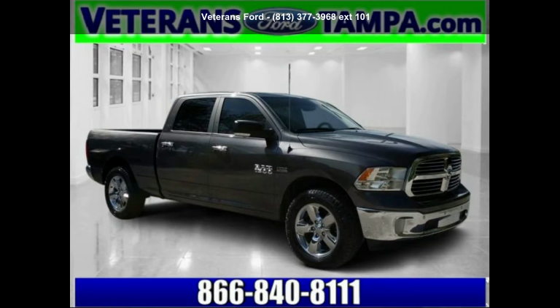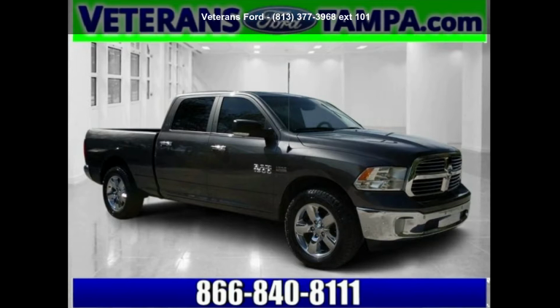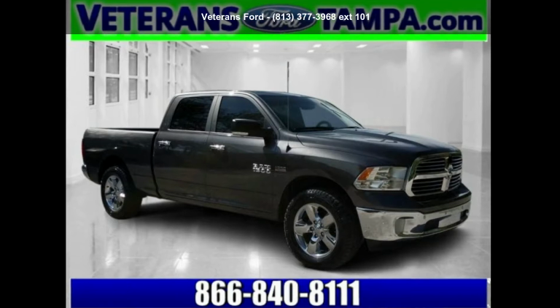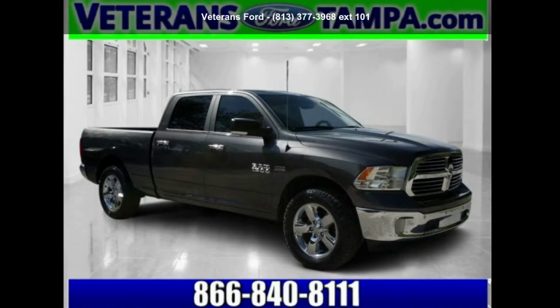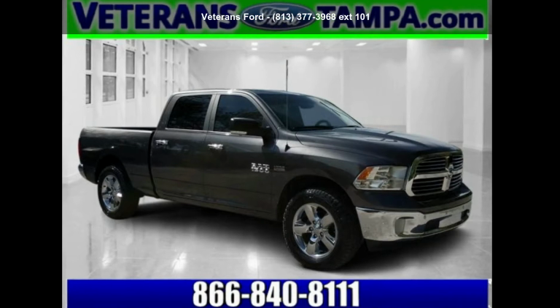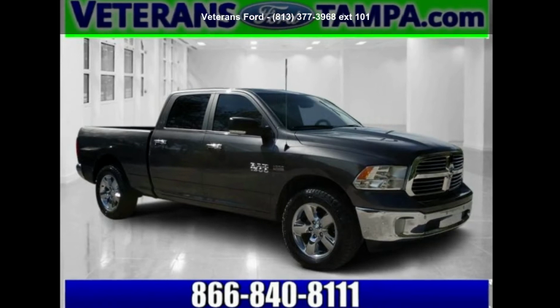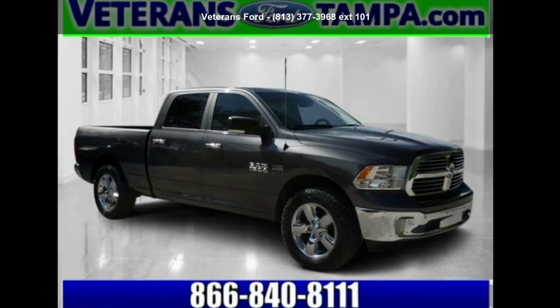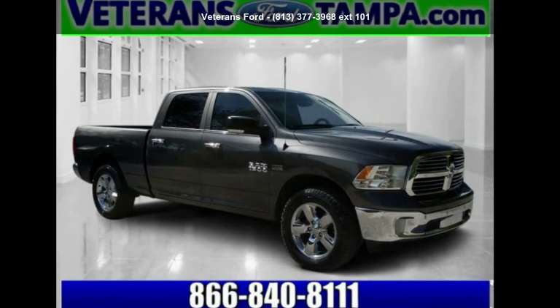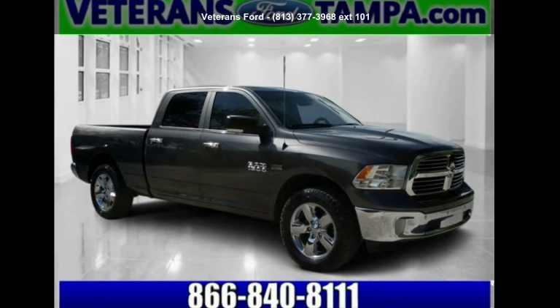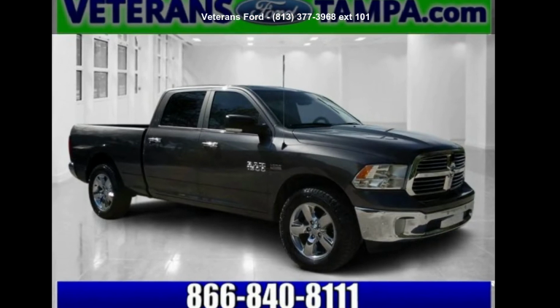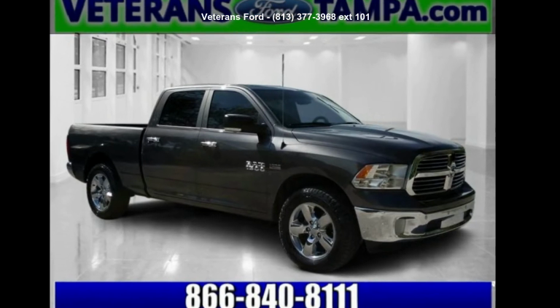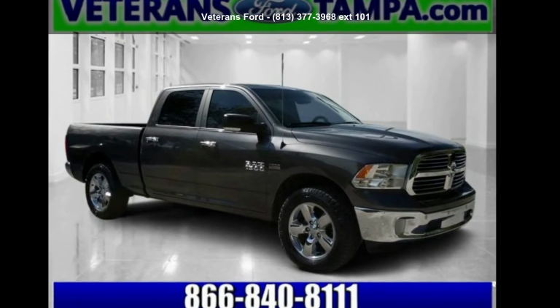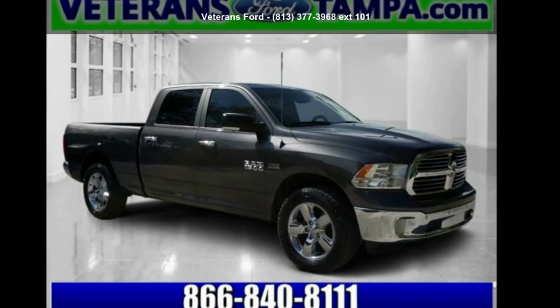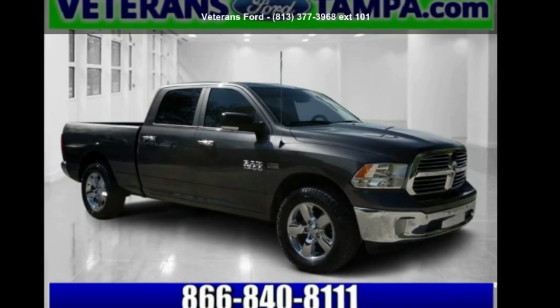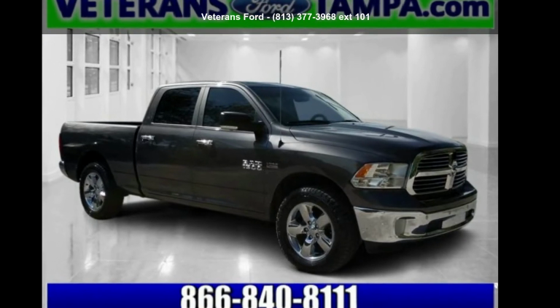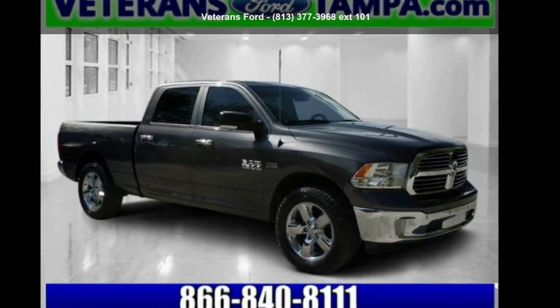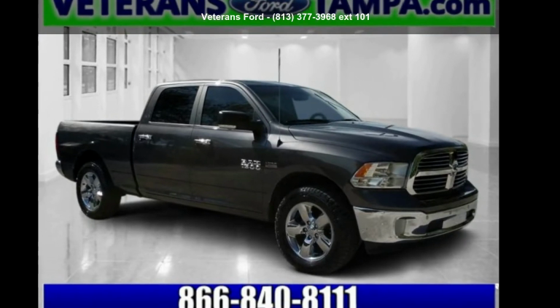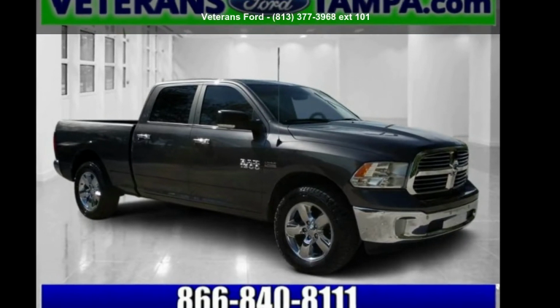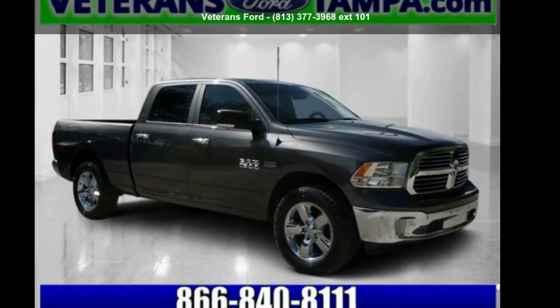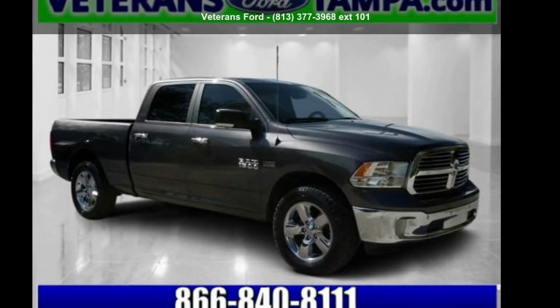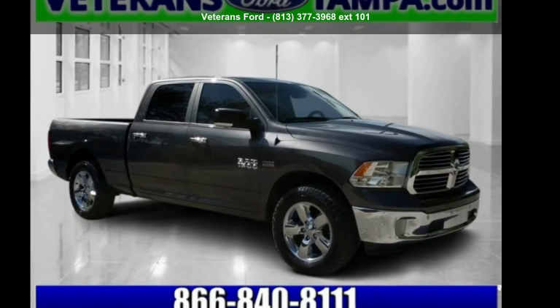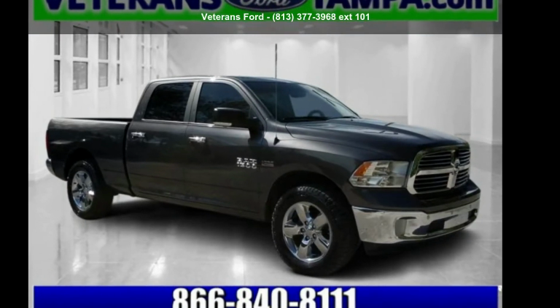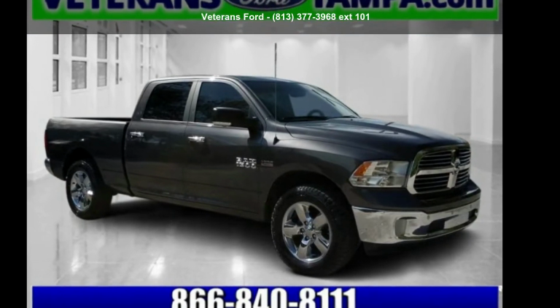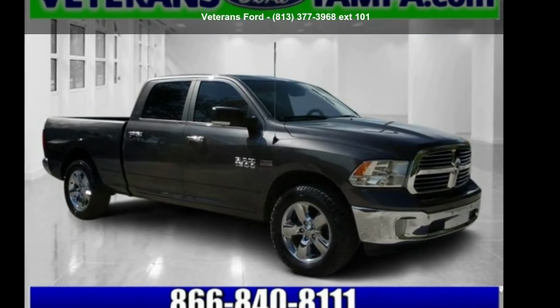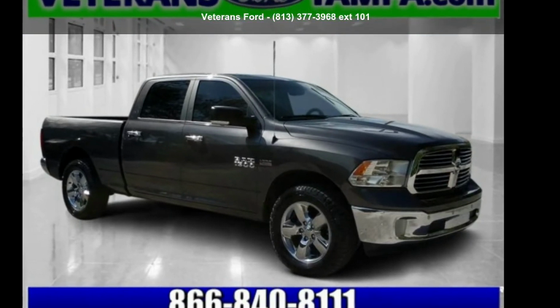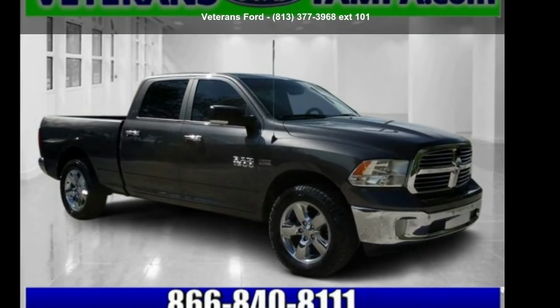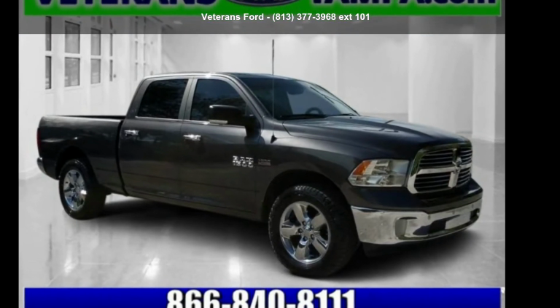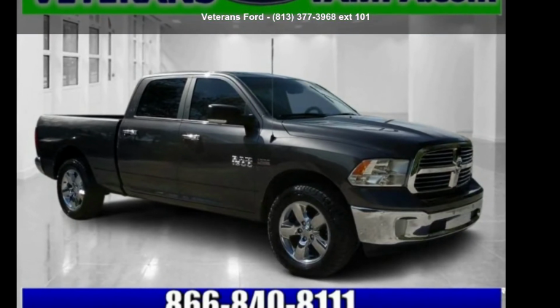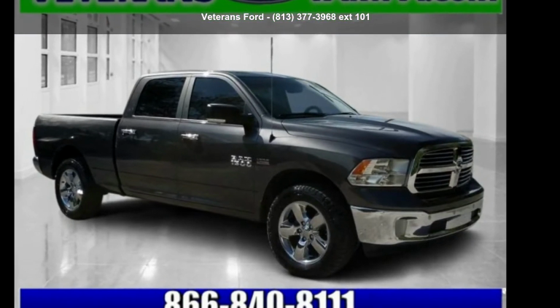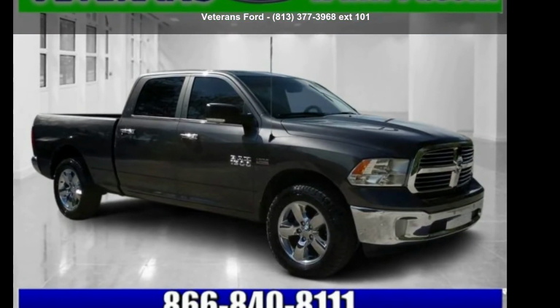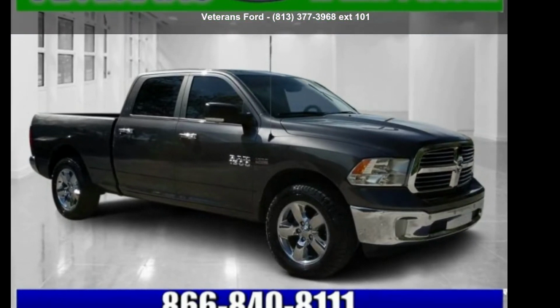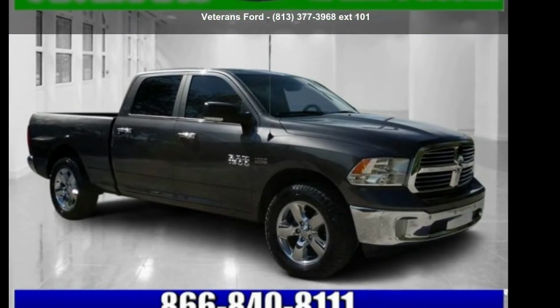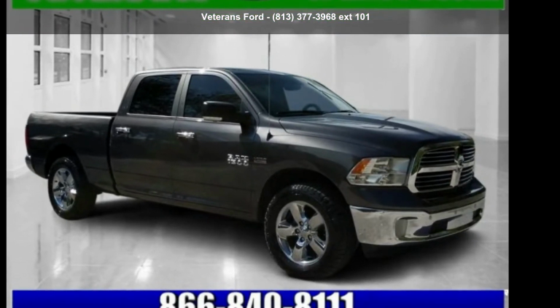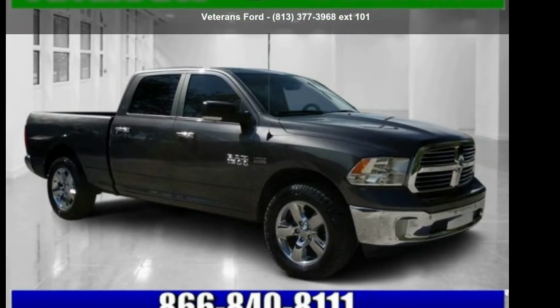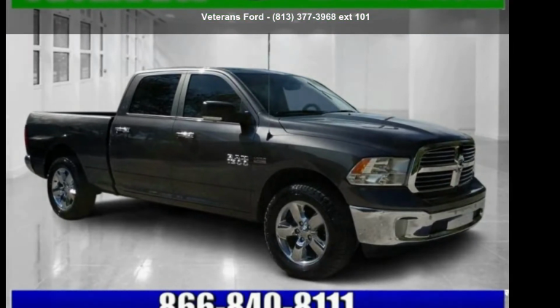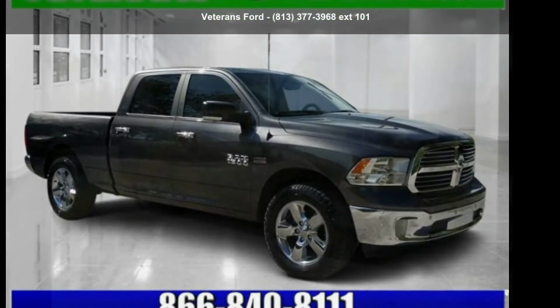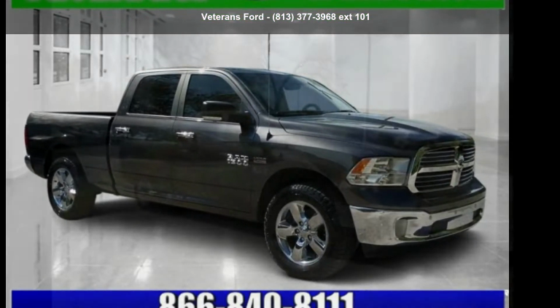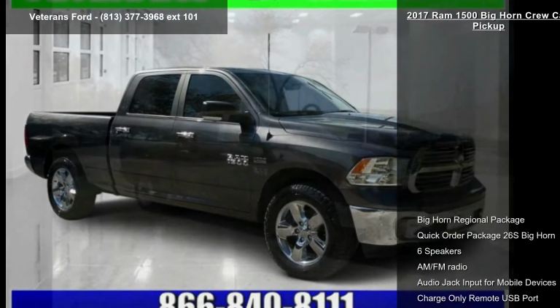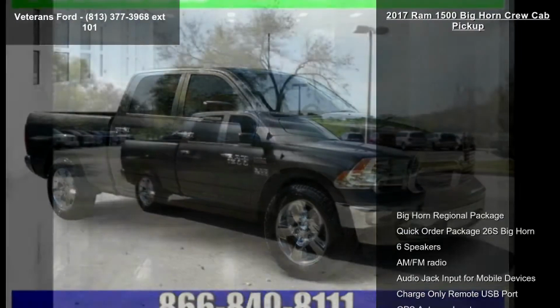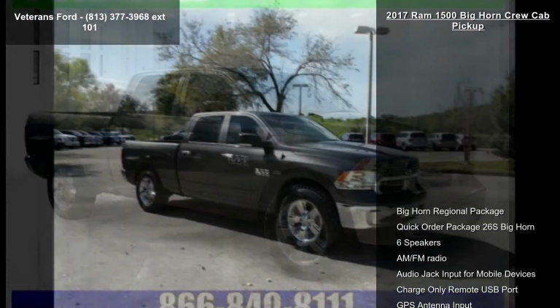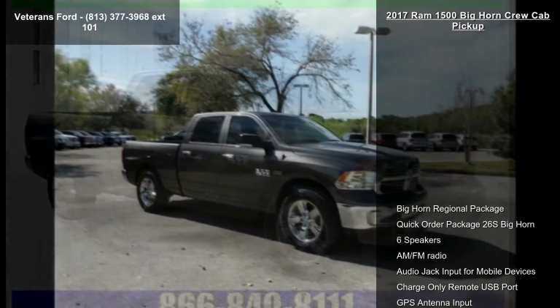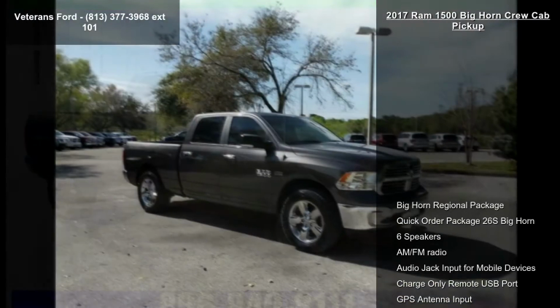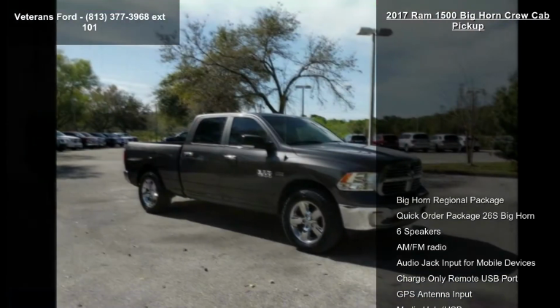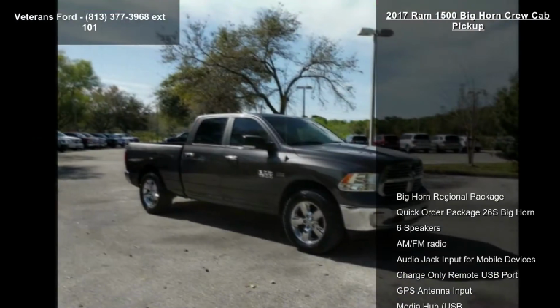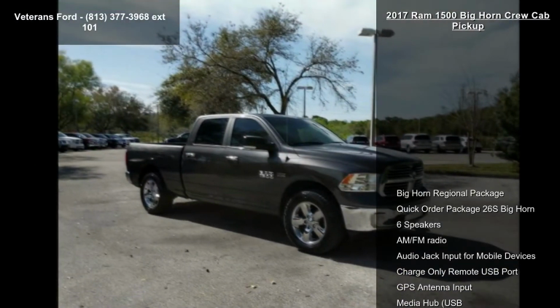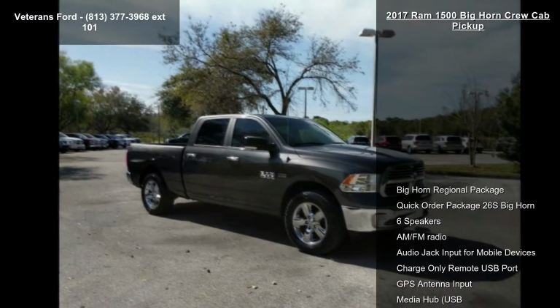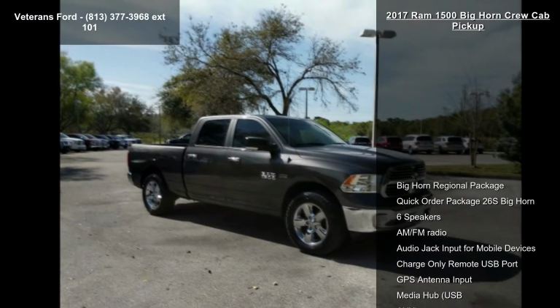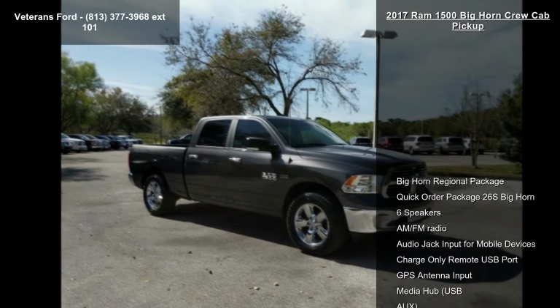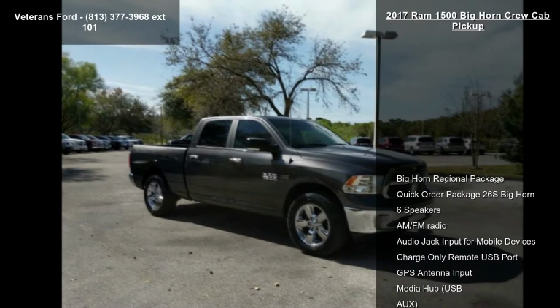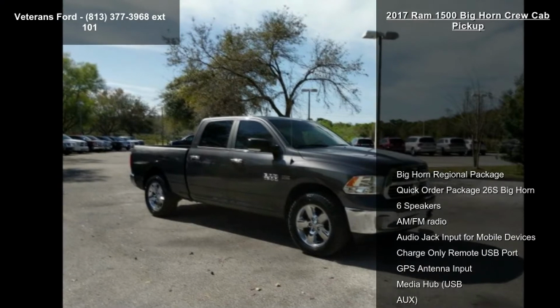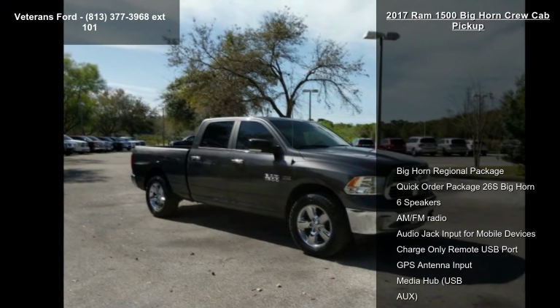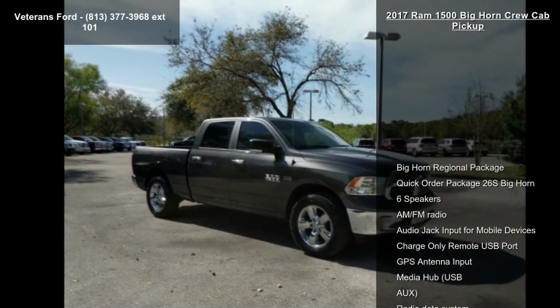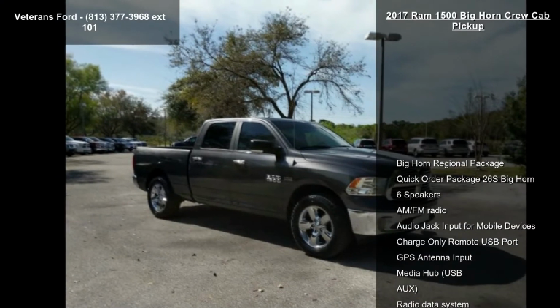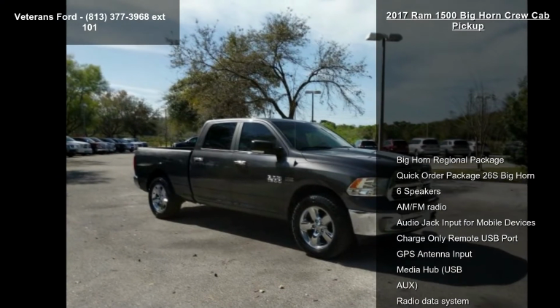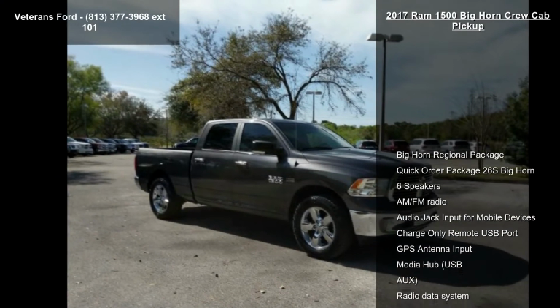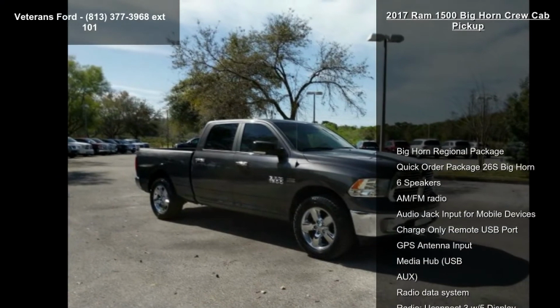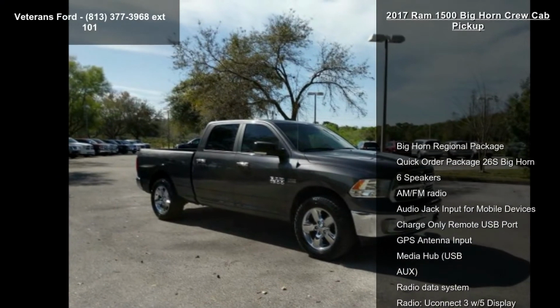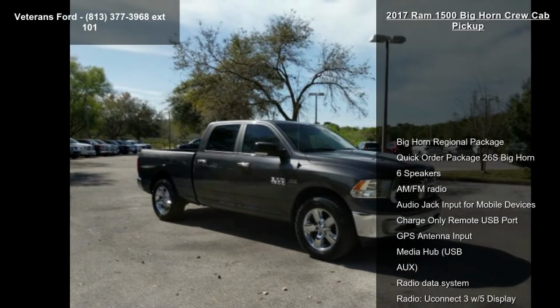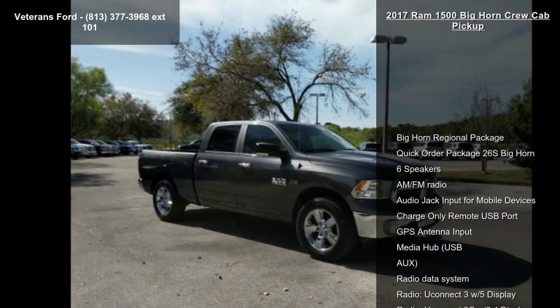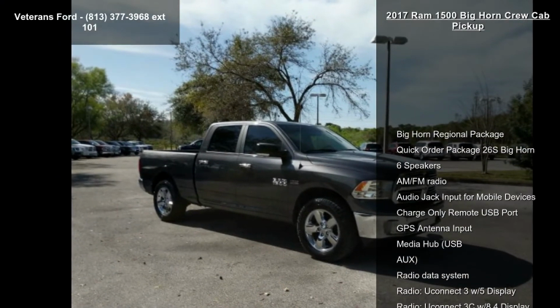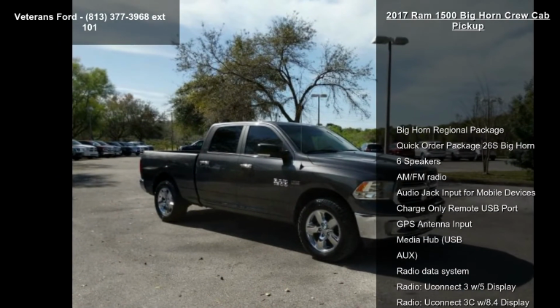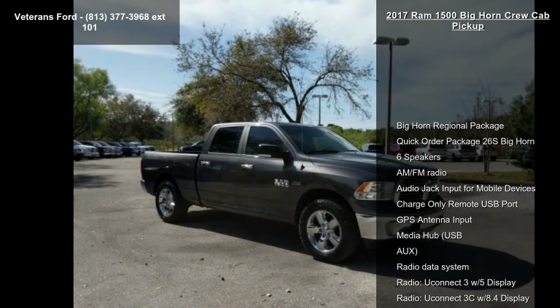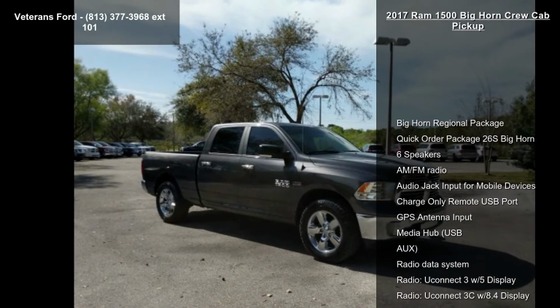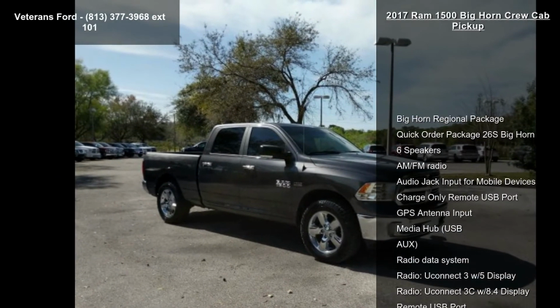Step into the RAM 2017-1500 Bighorn Crew Cab Pickup. This may be the set of wheels you've been looking for.